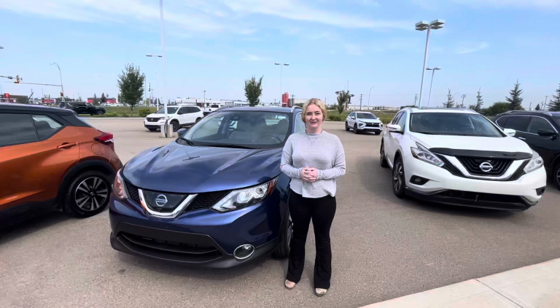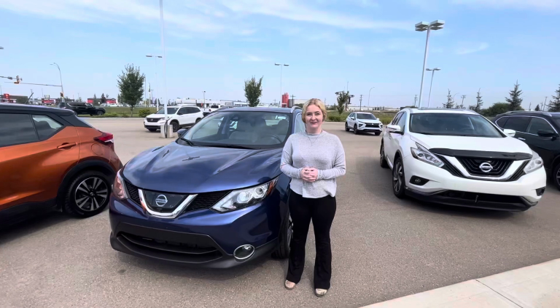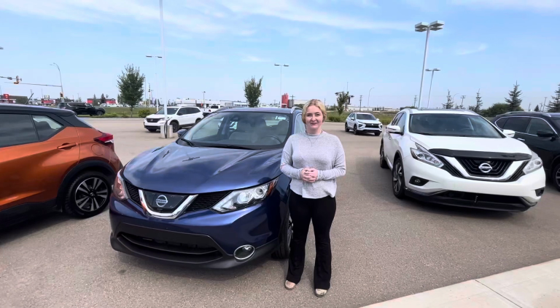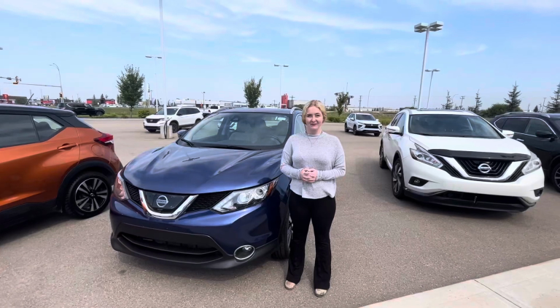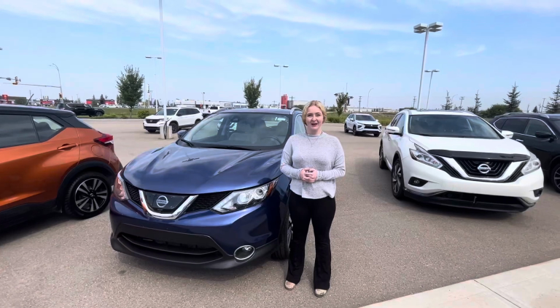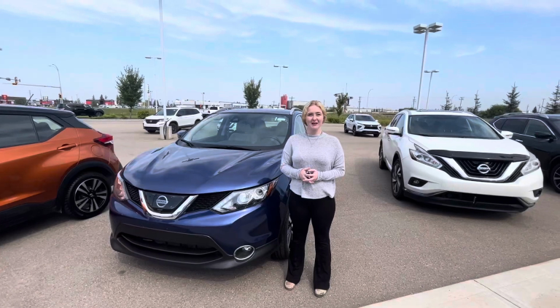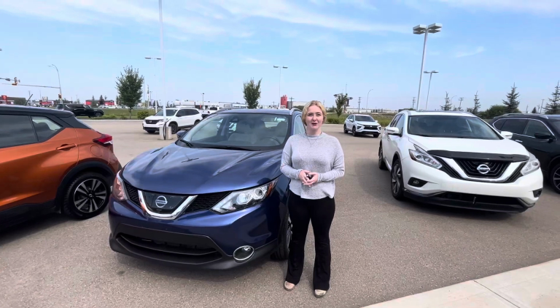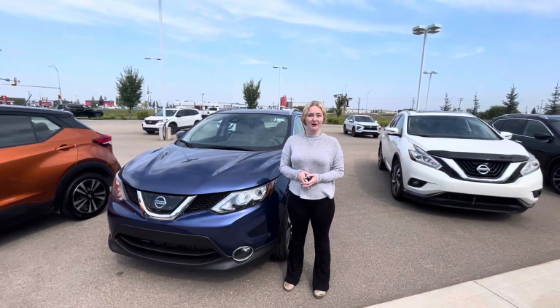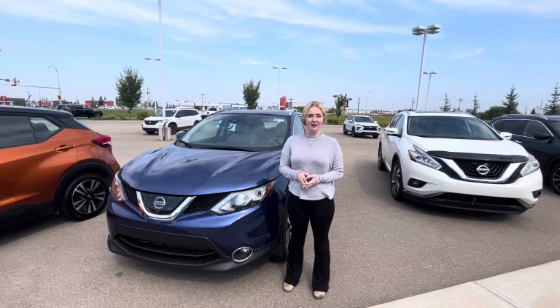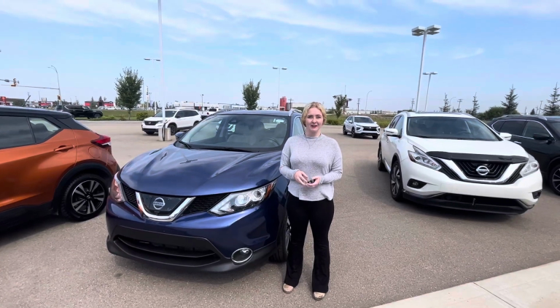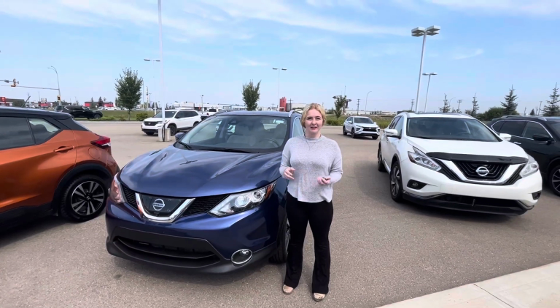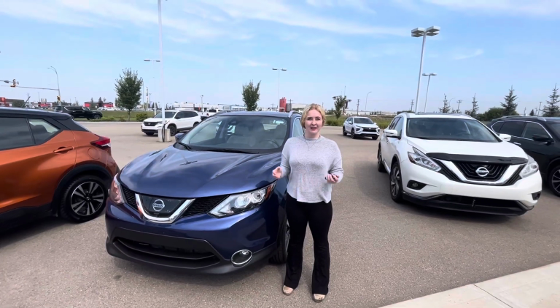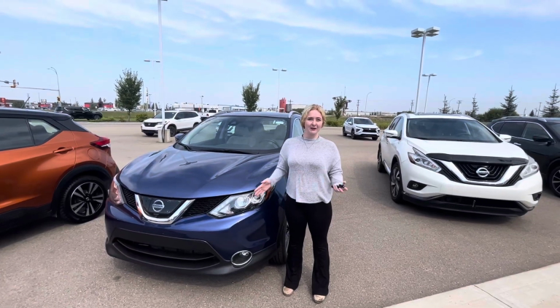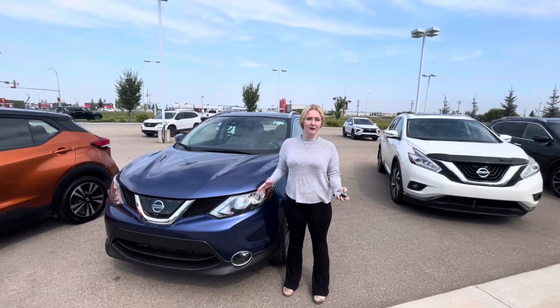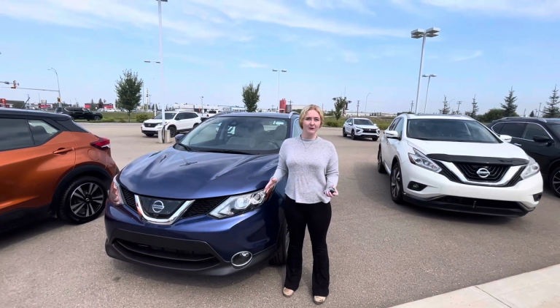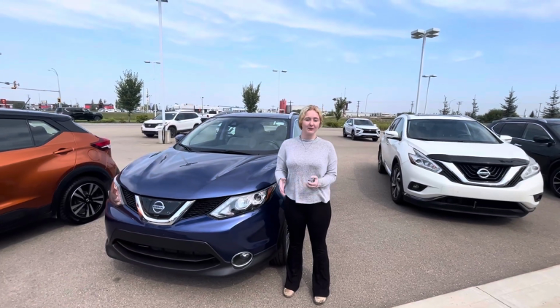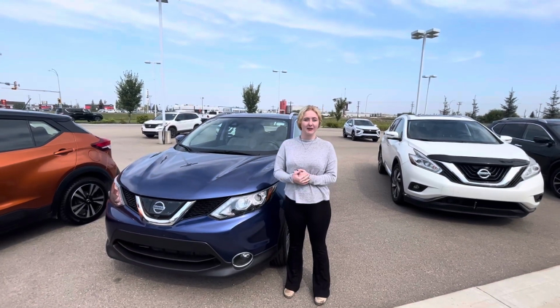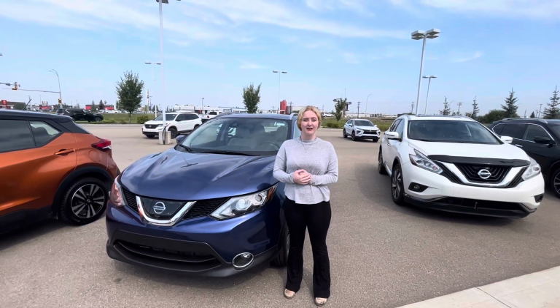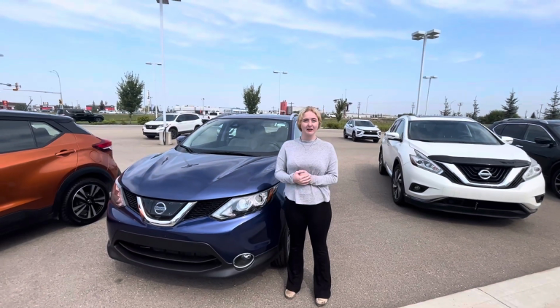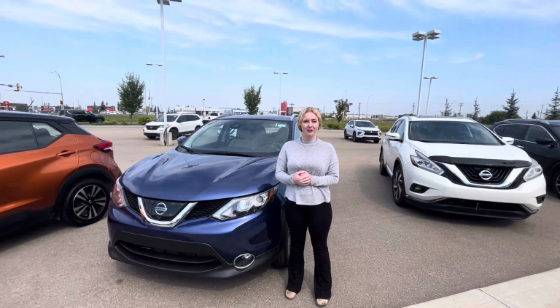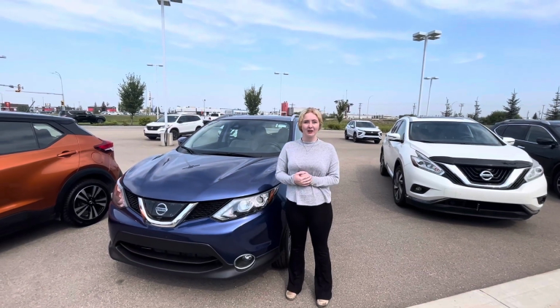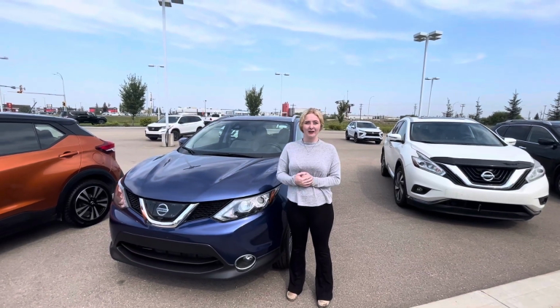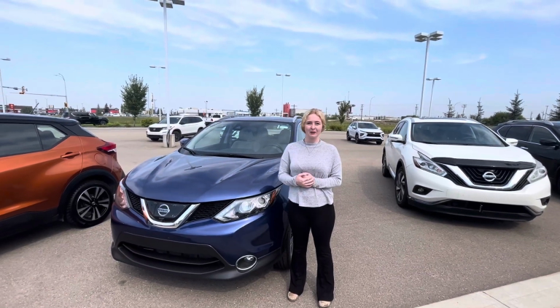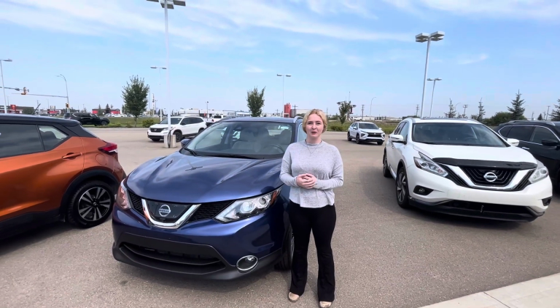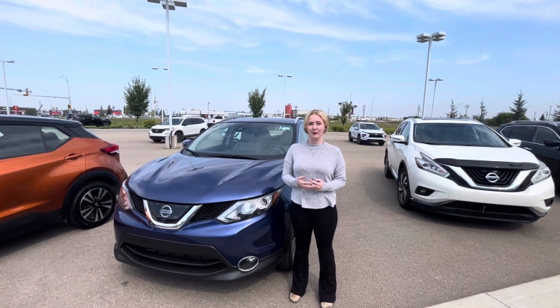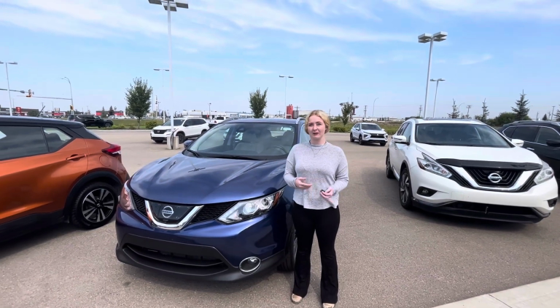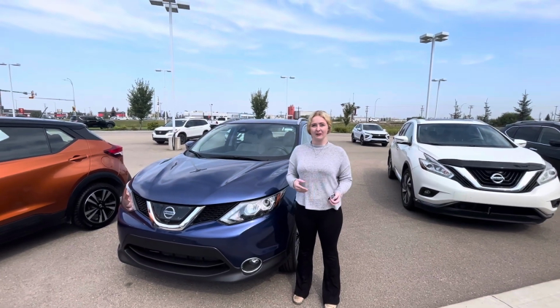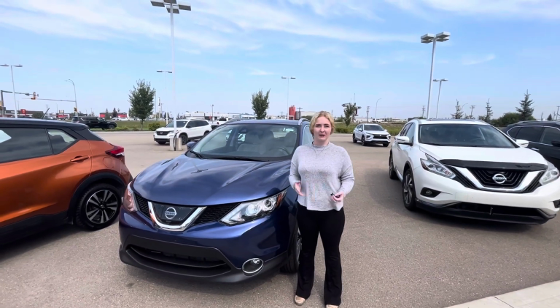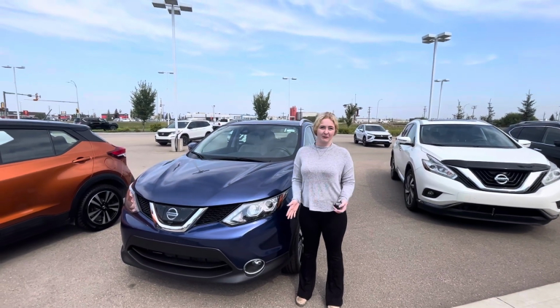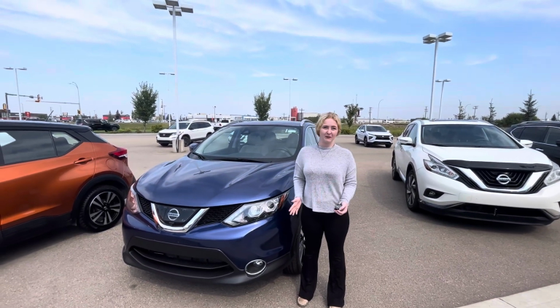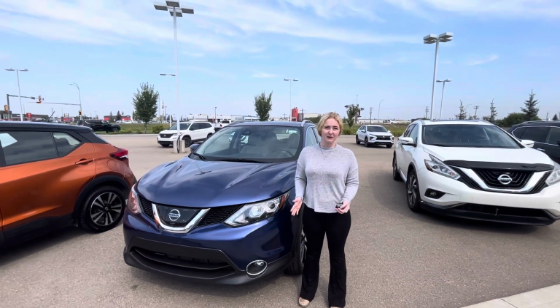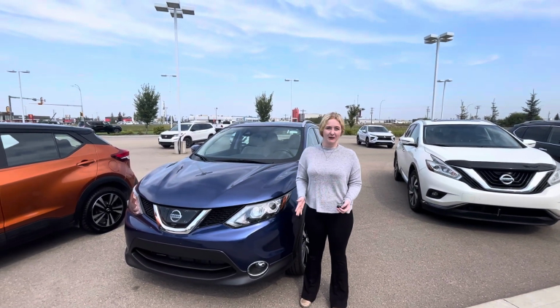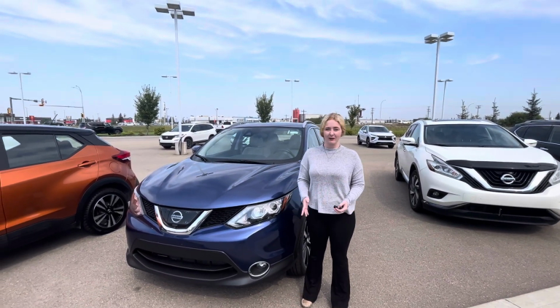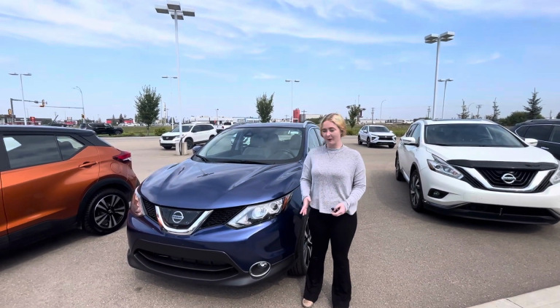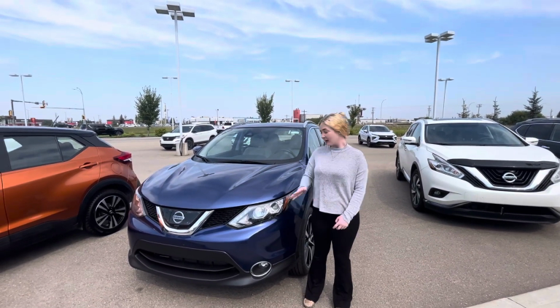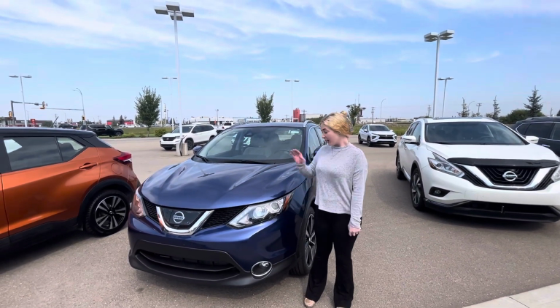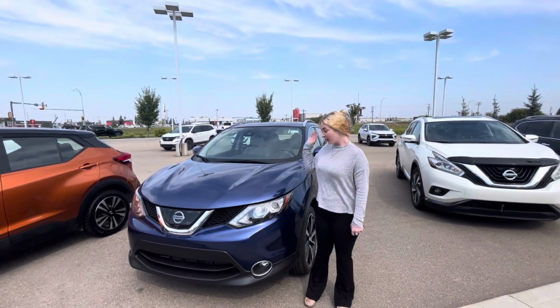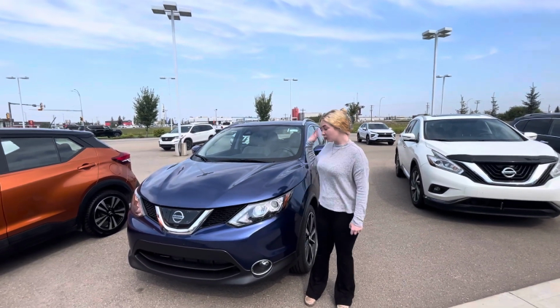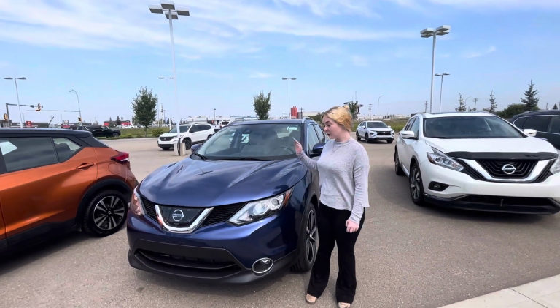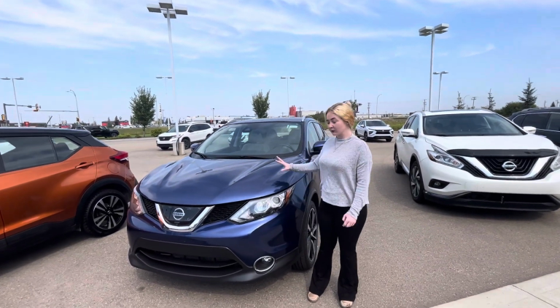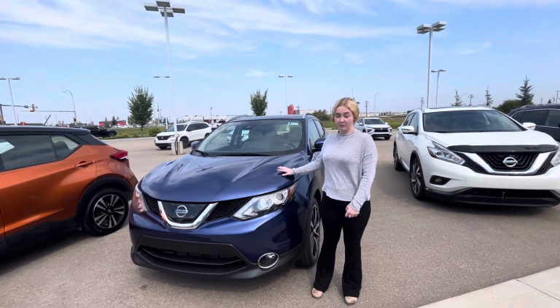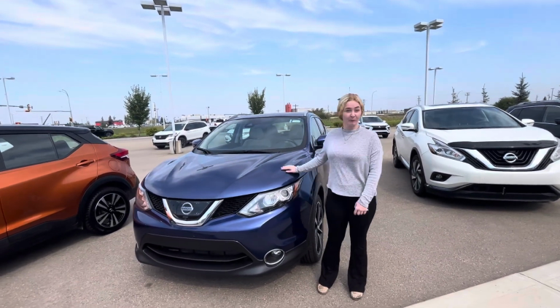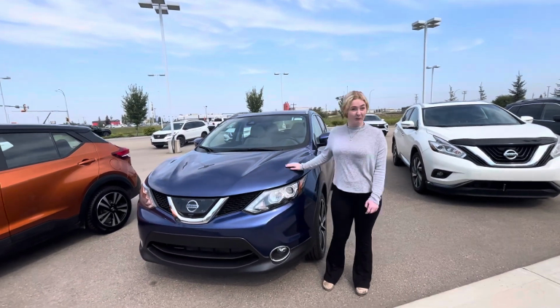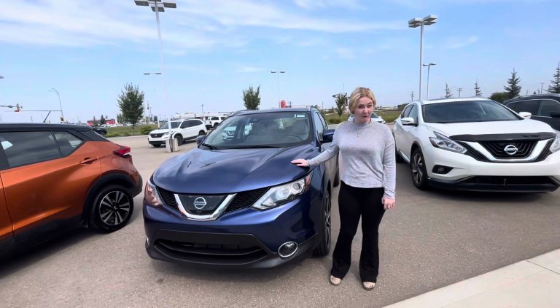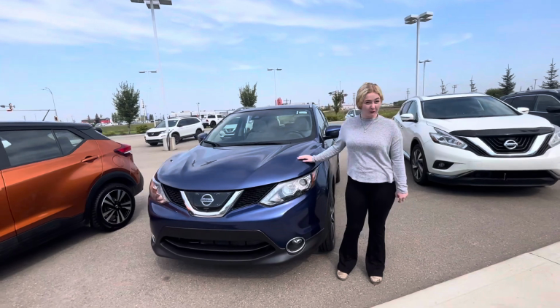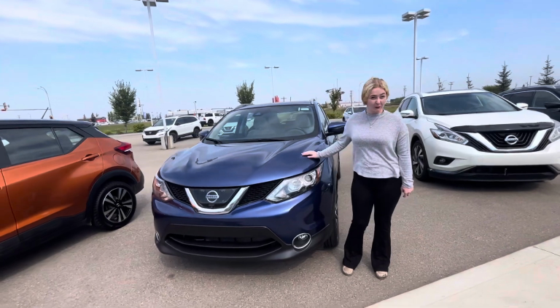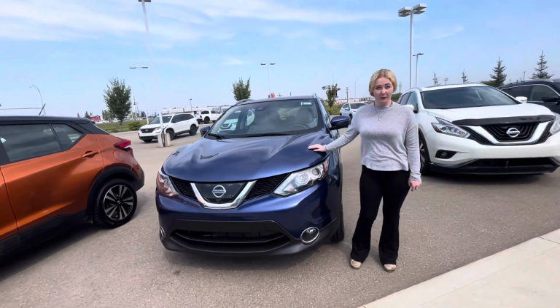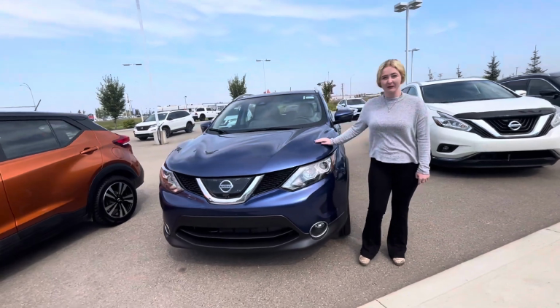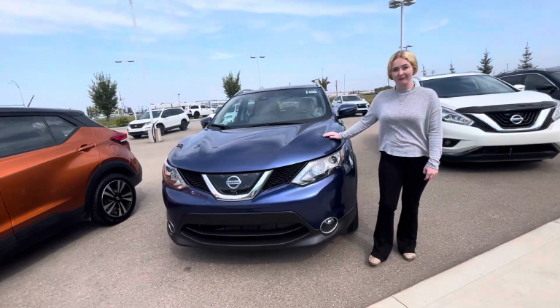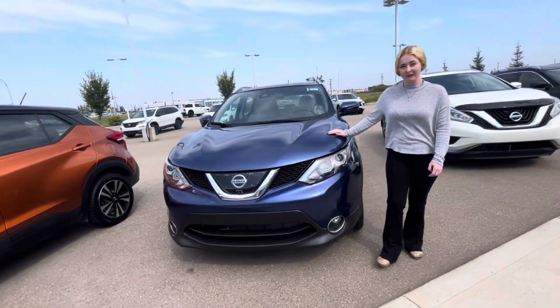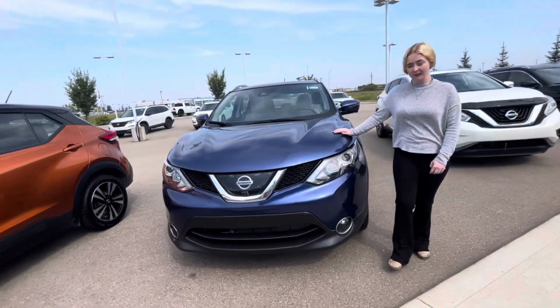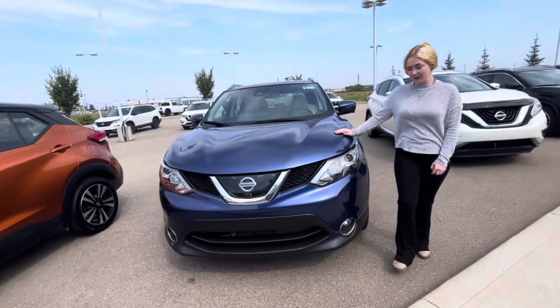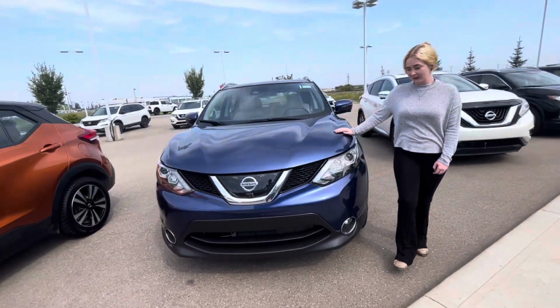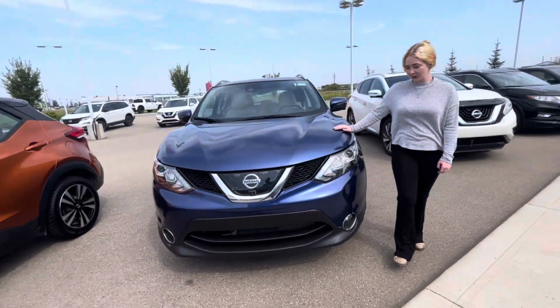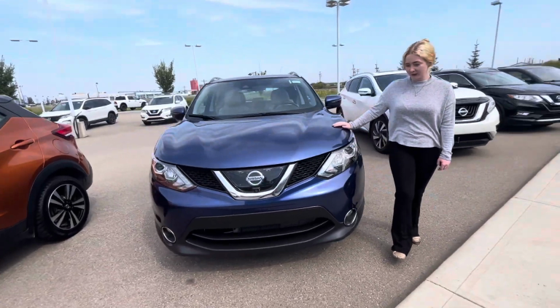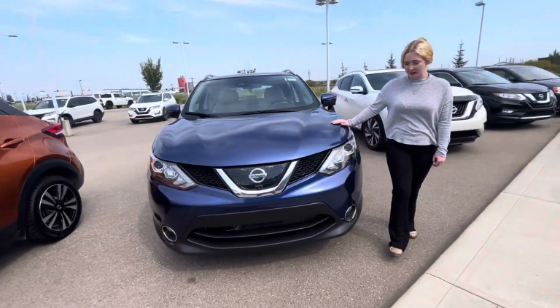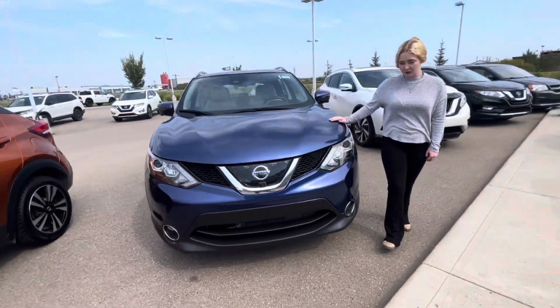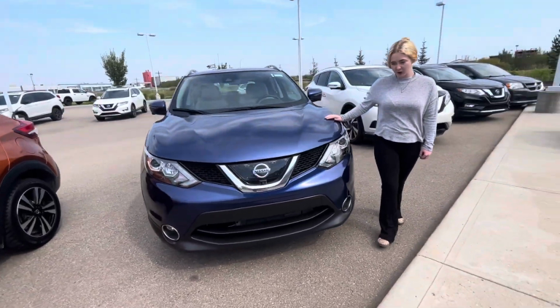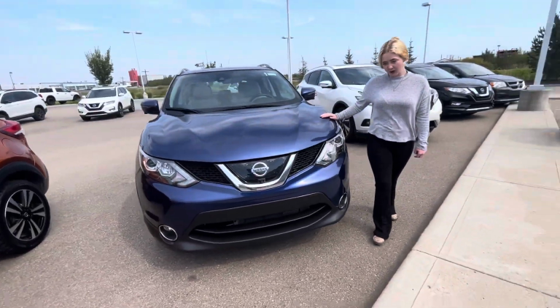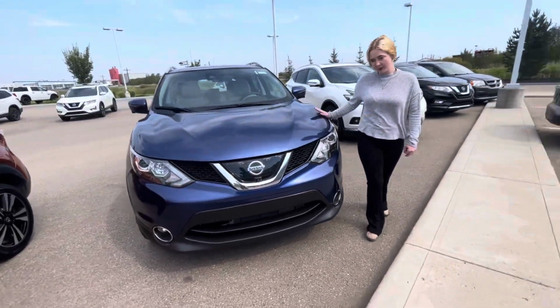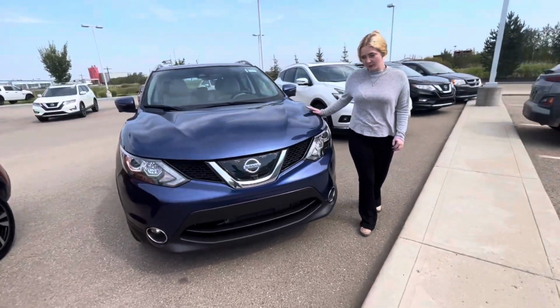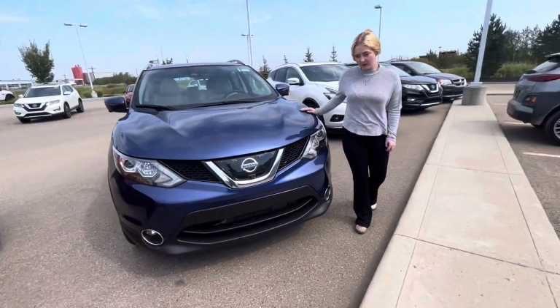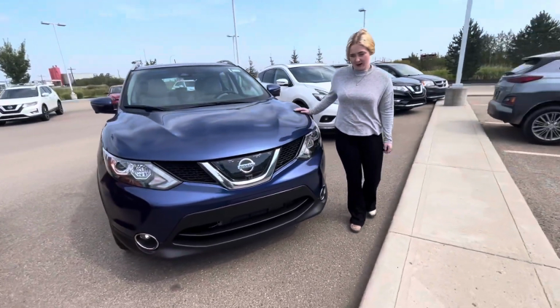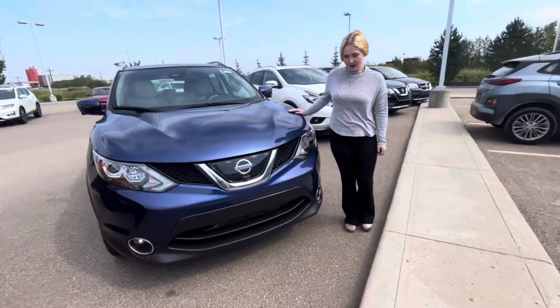Hey Donna, it's Kayleigh here from LA Nissan. I just wanted to step in front of the camera and show you this beautiful 2017 Nissan Qashqai that we have.